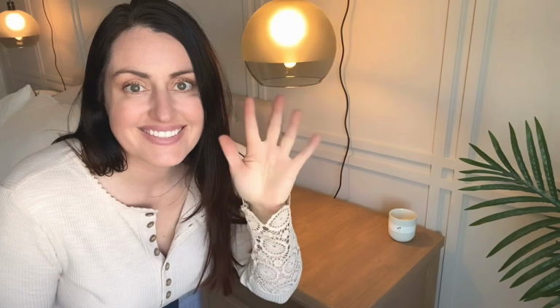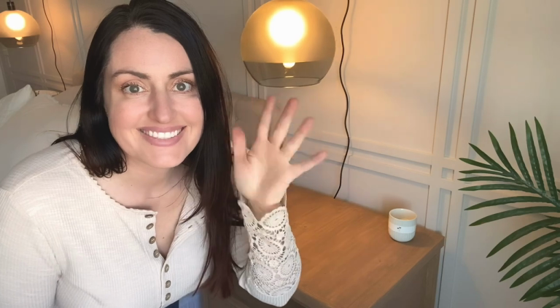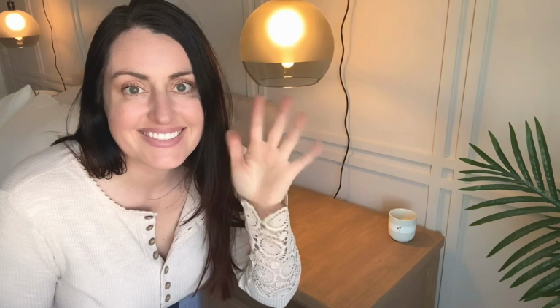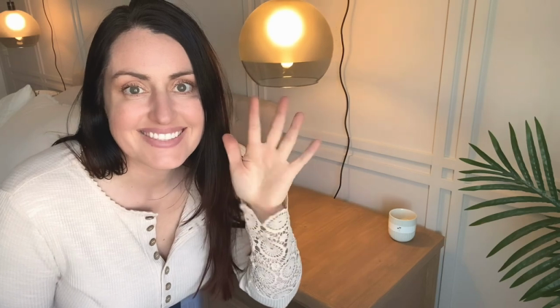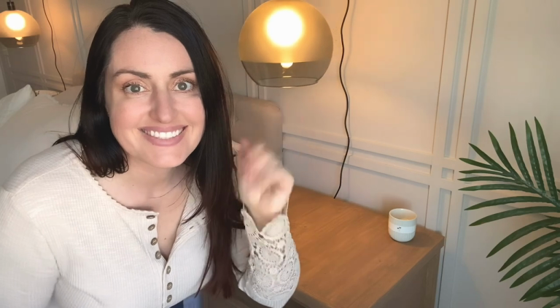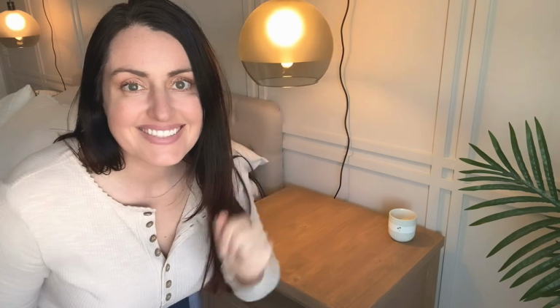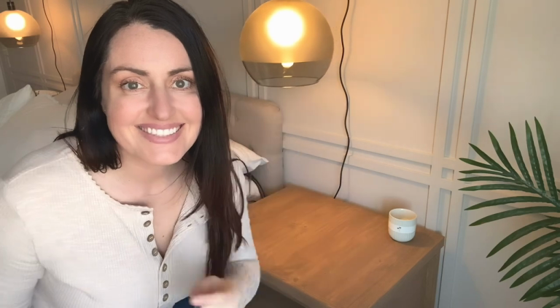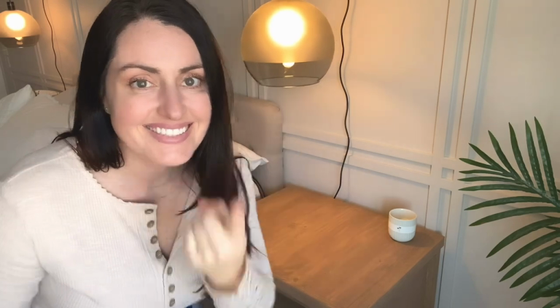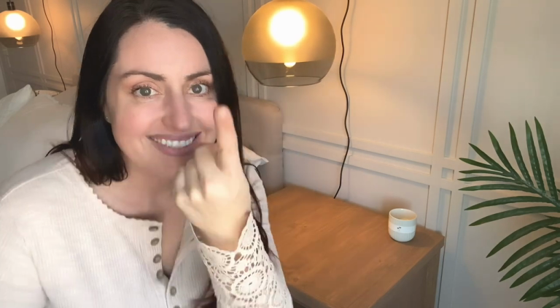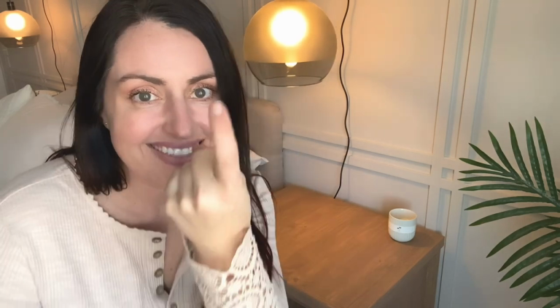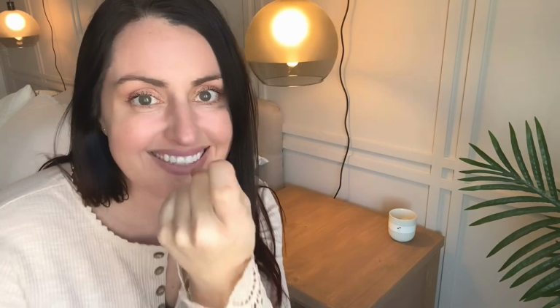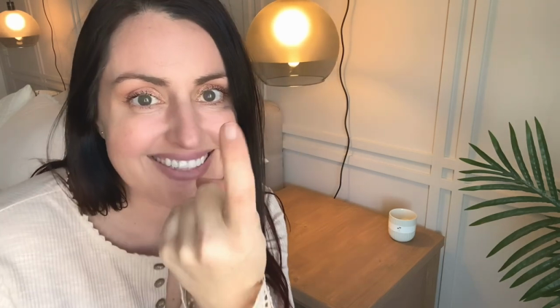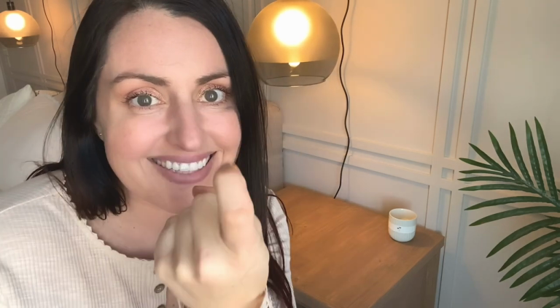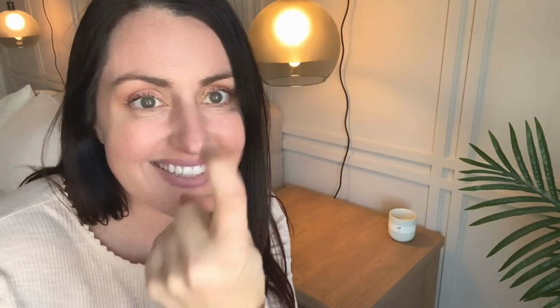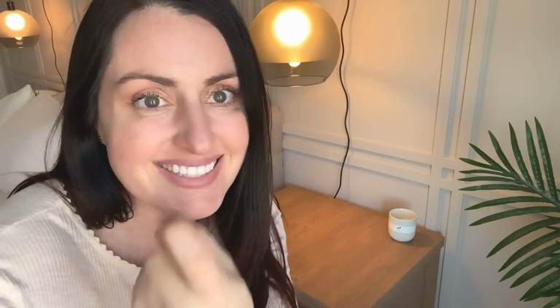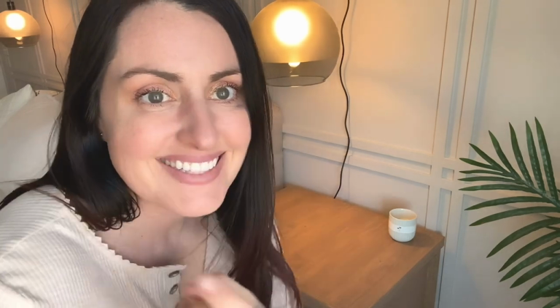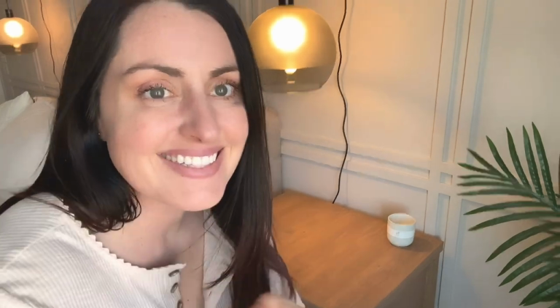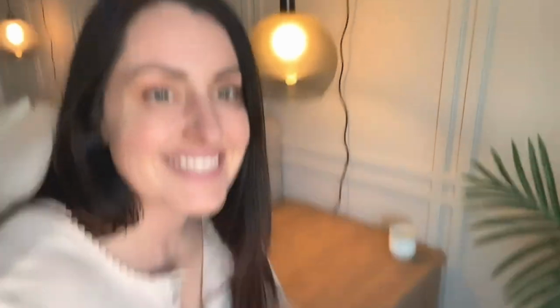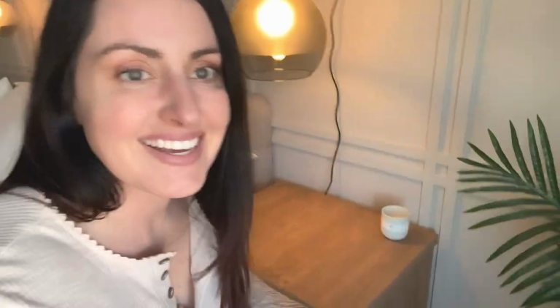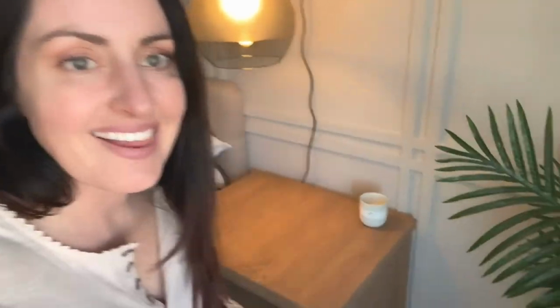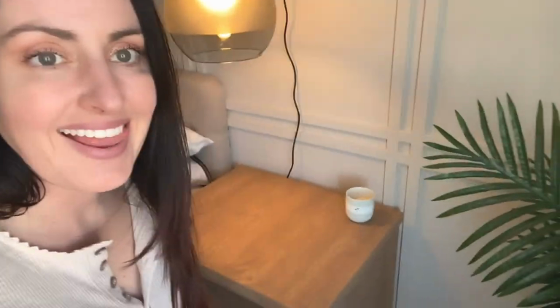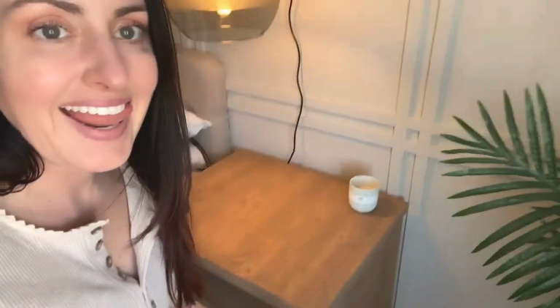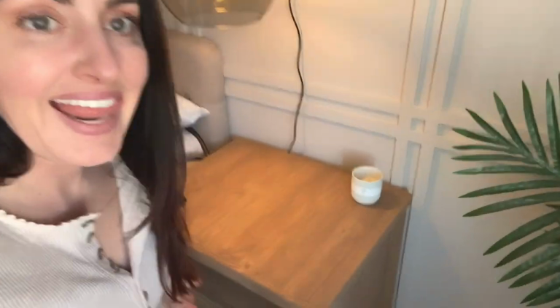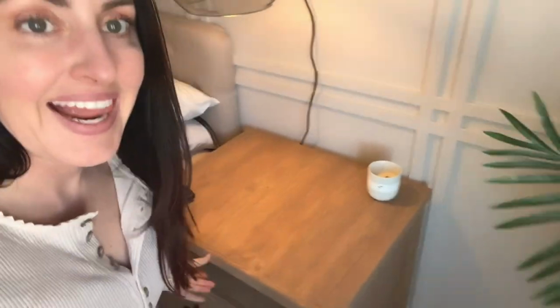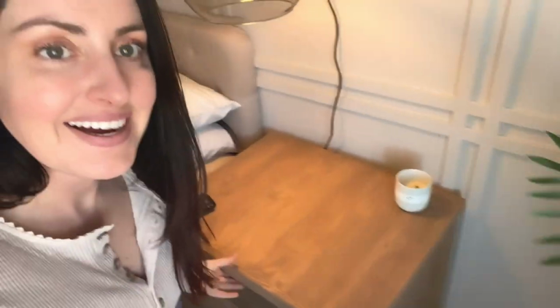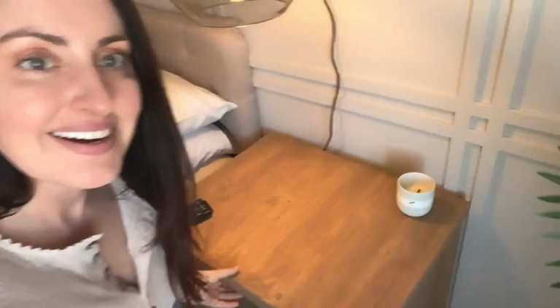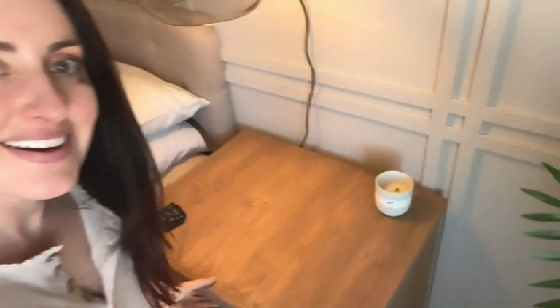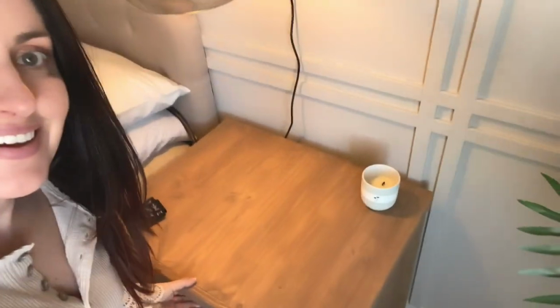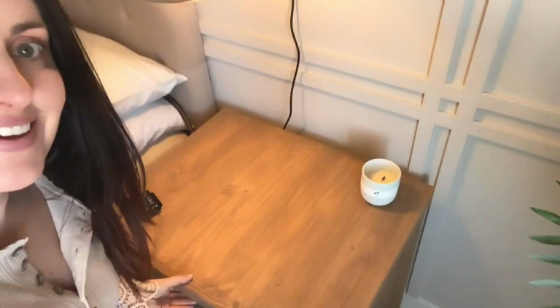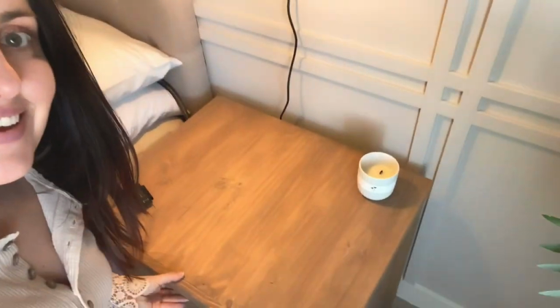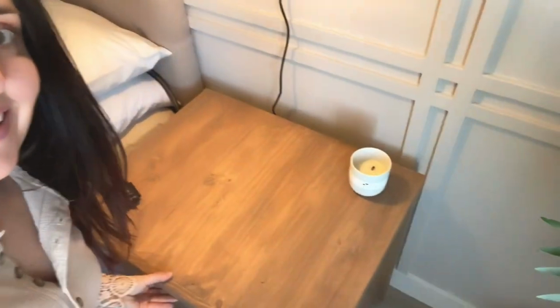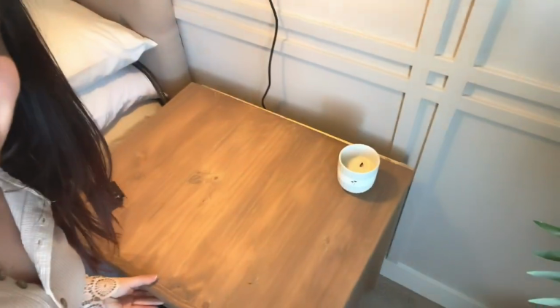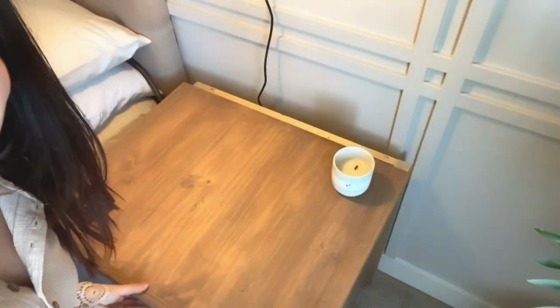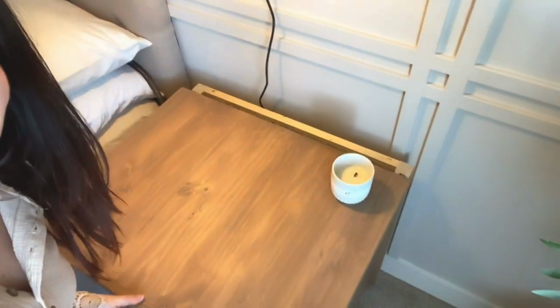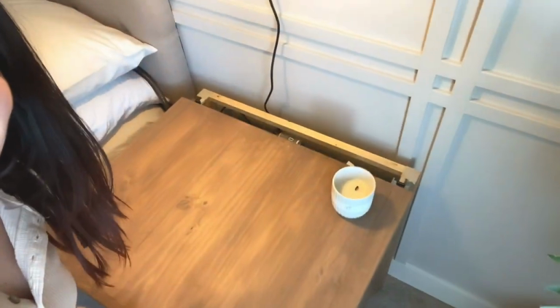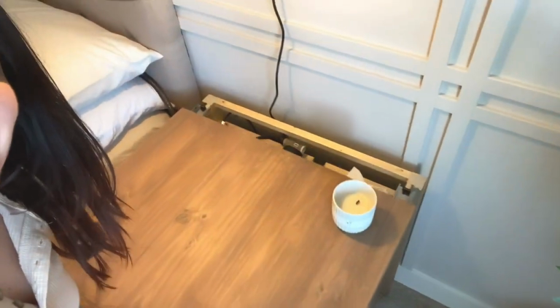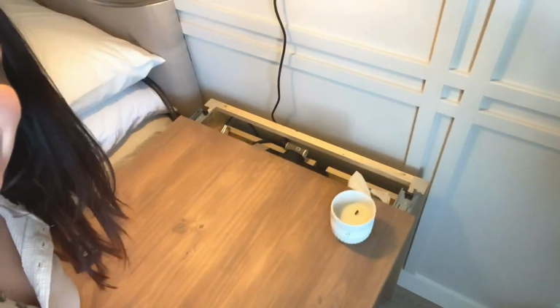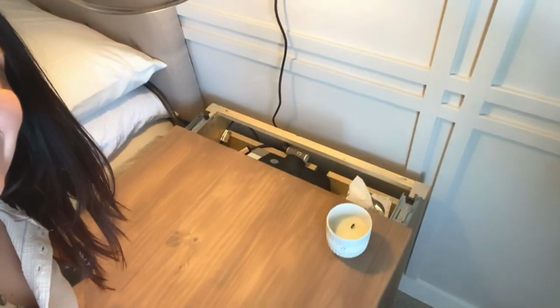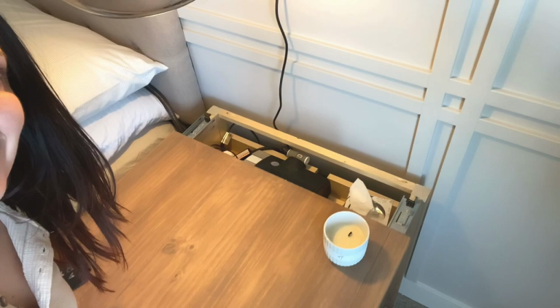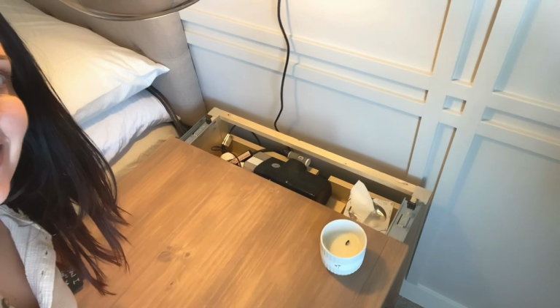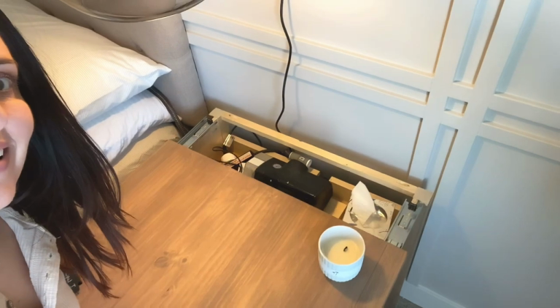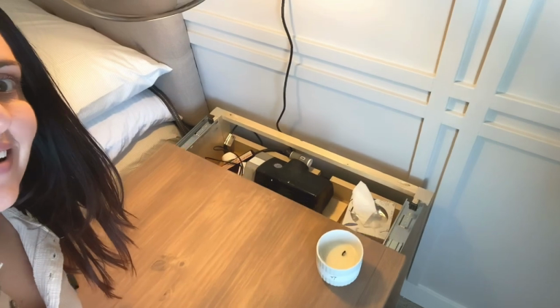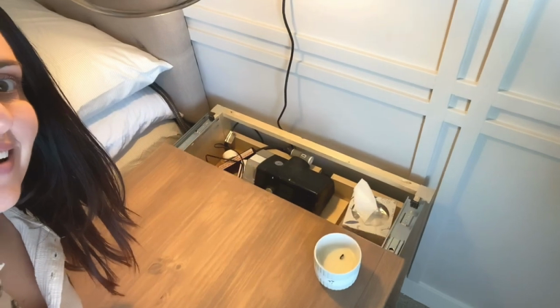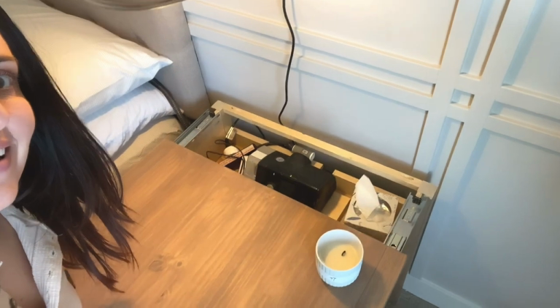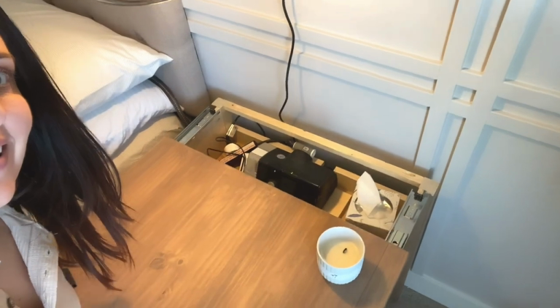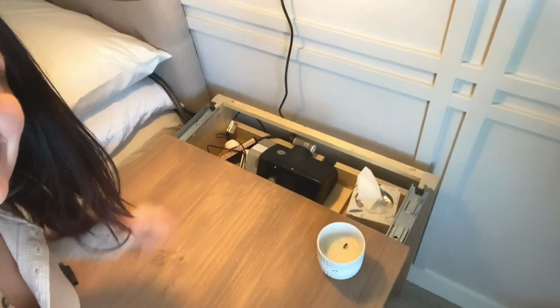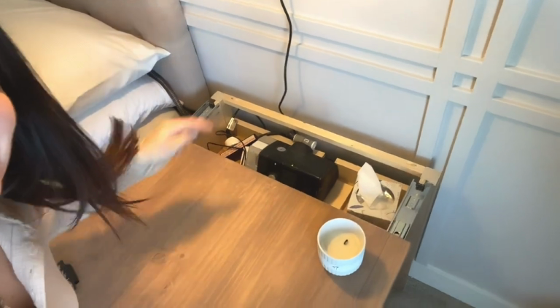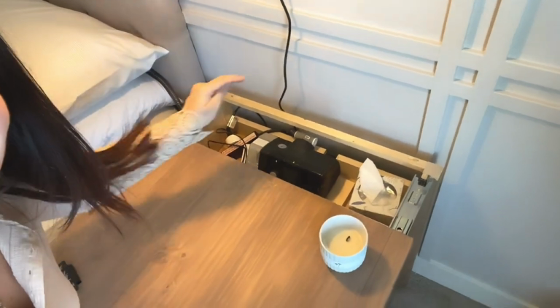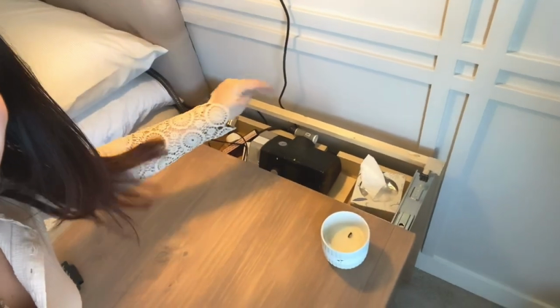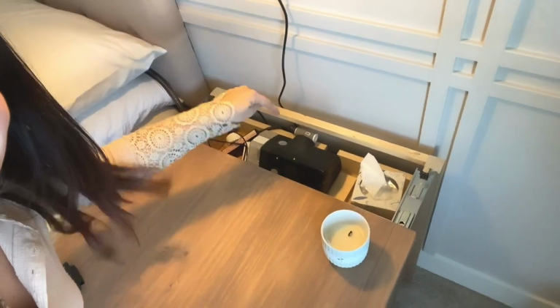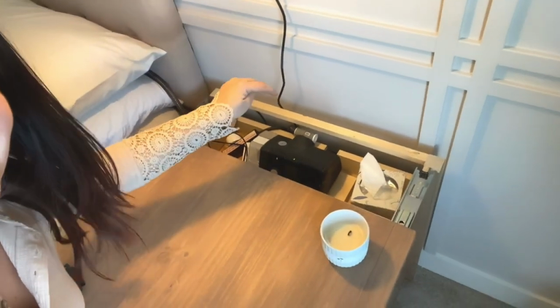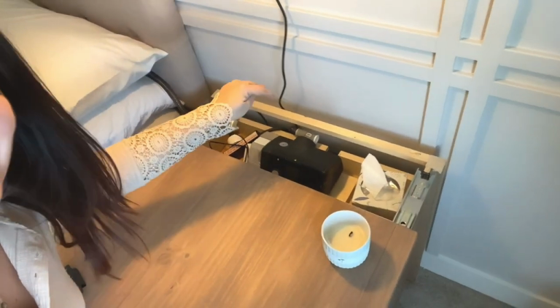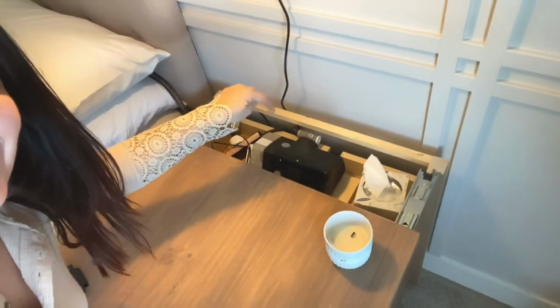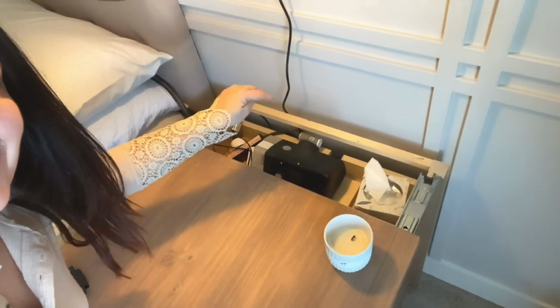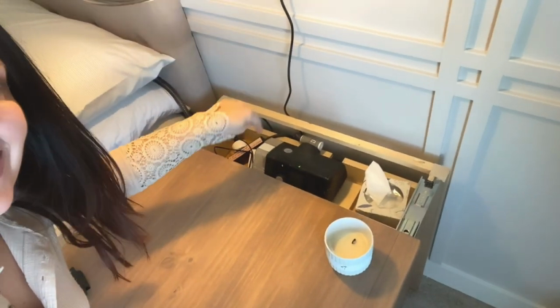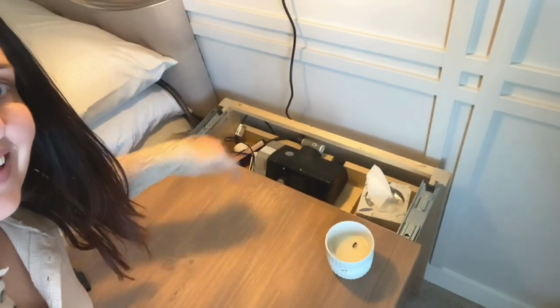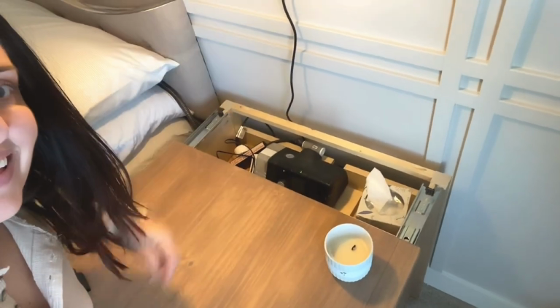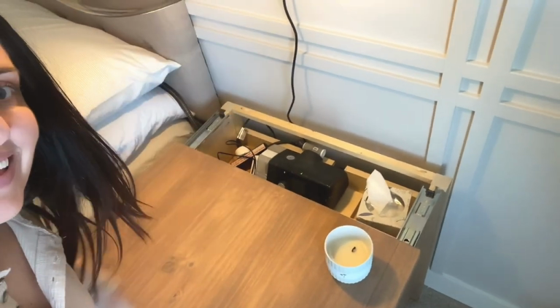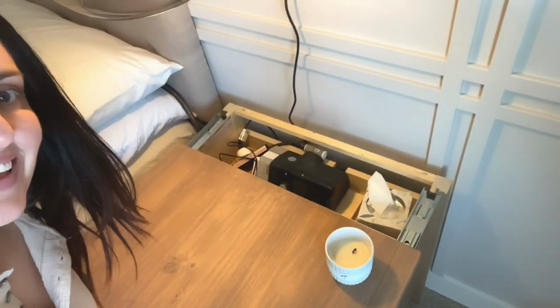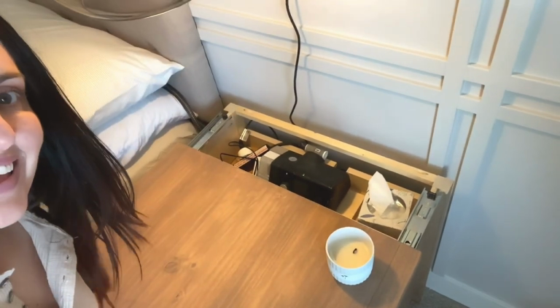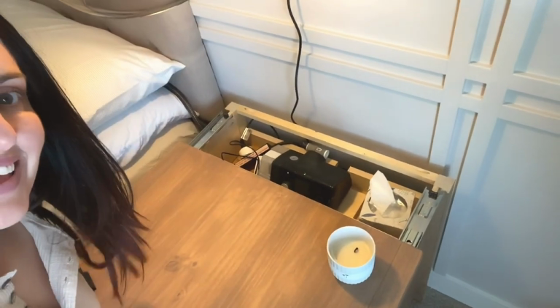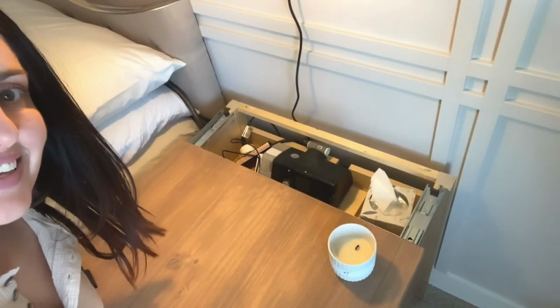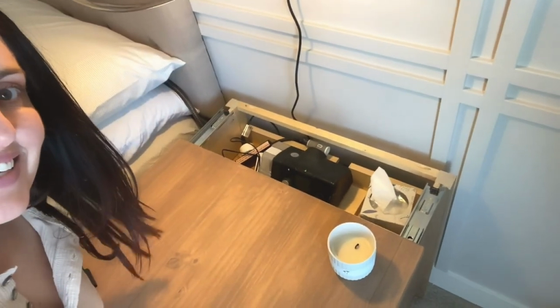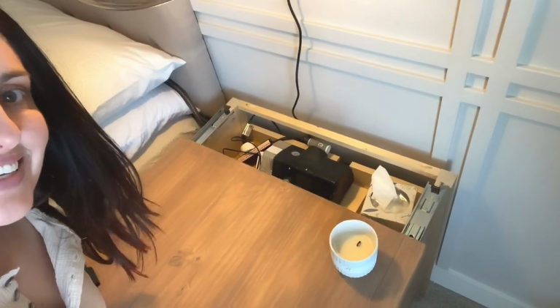Hey guys, it's Brandi. I'm back again to show you how I made this top sliding CPAP storage nightstand. Come on and I'll show you how.